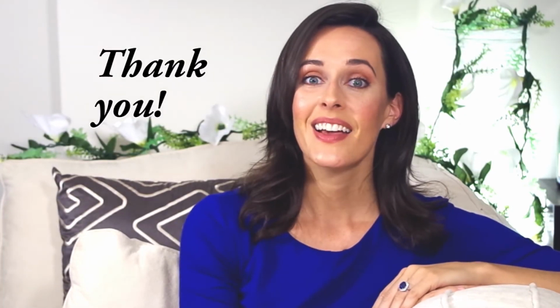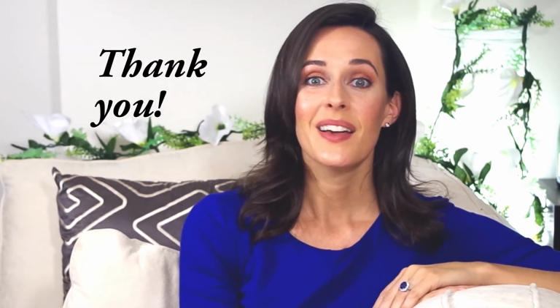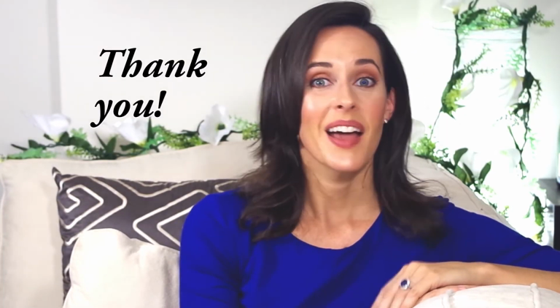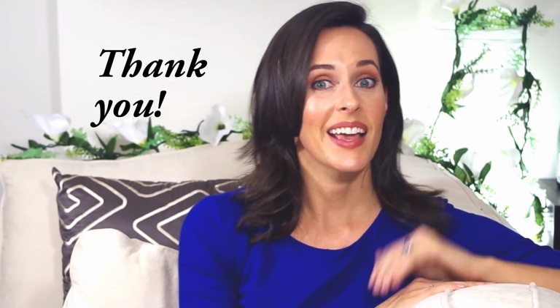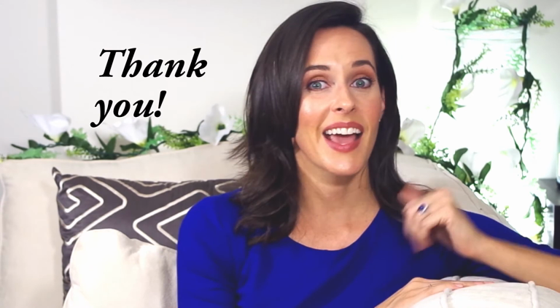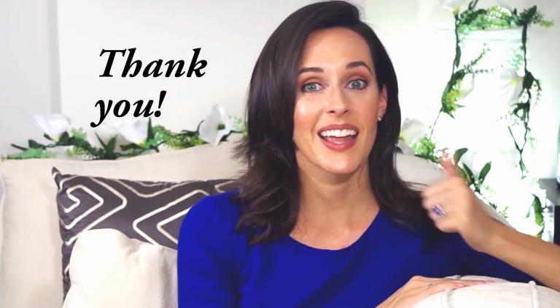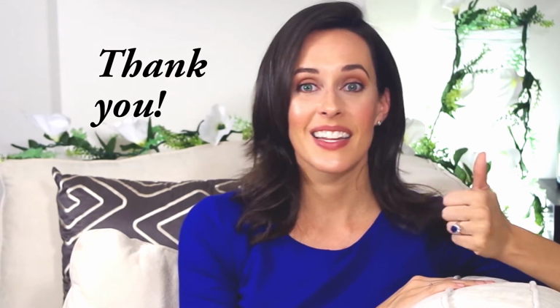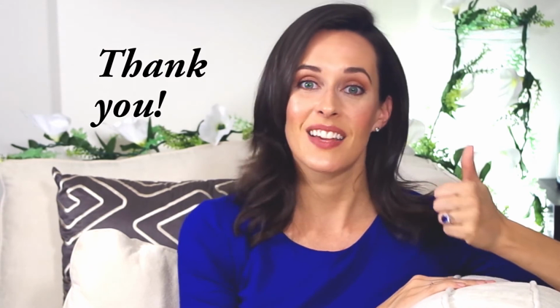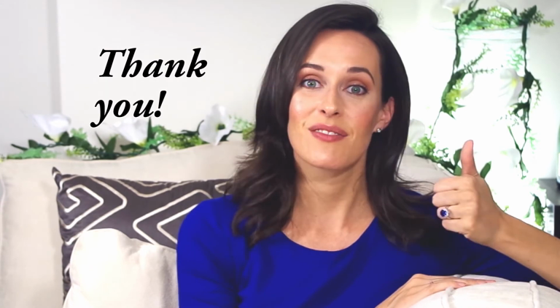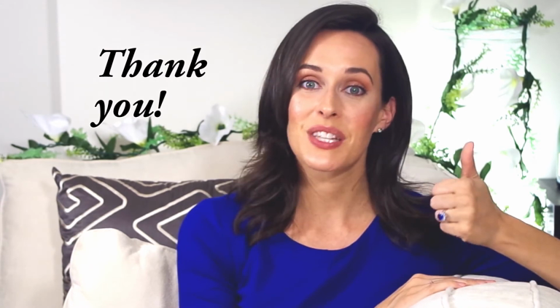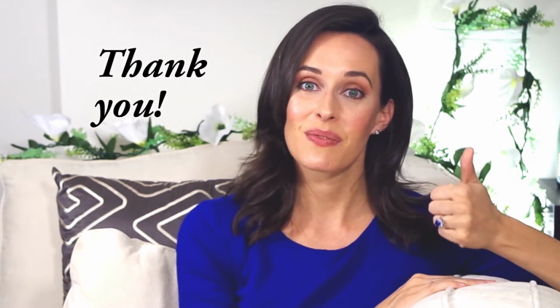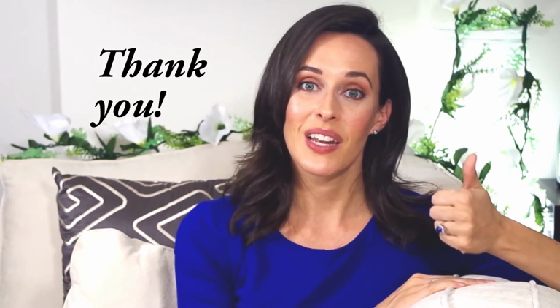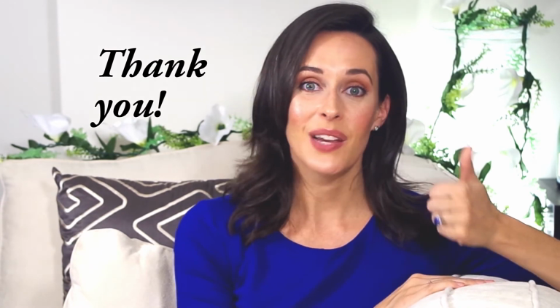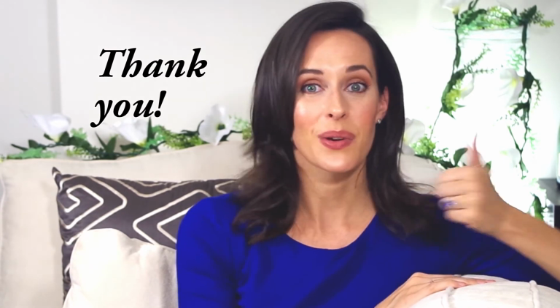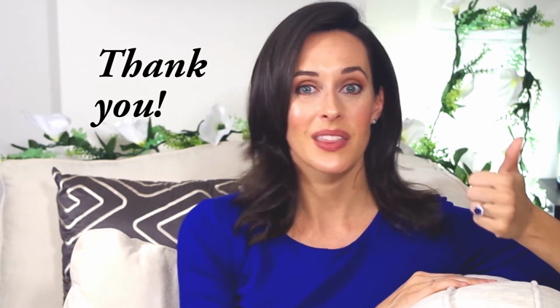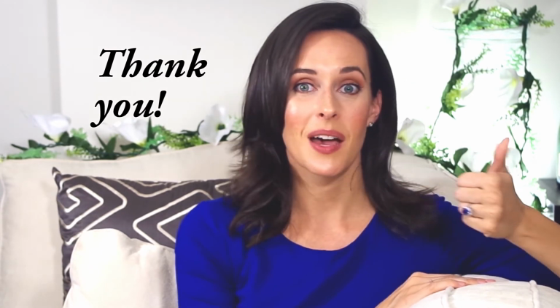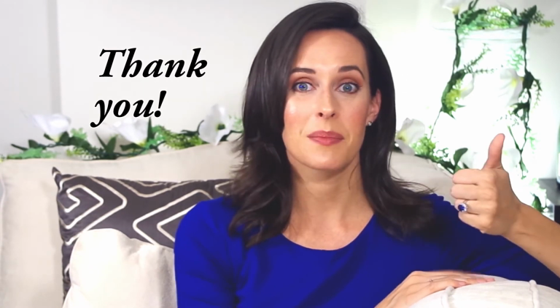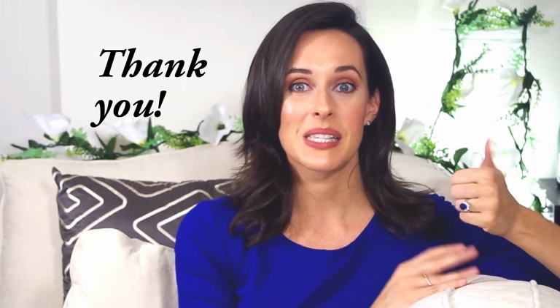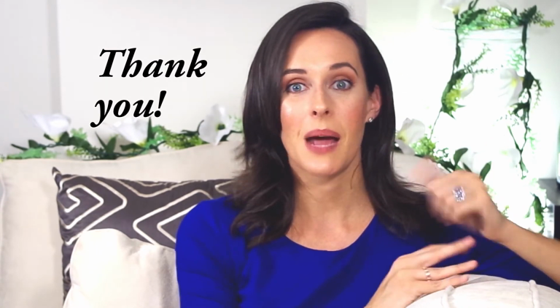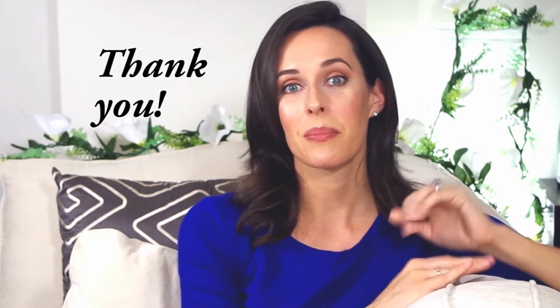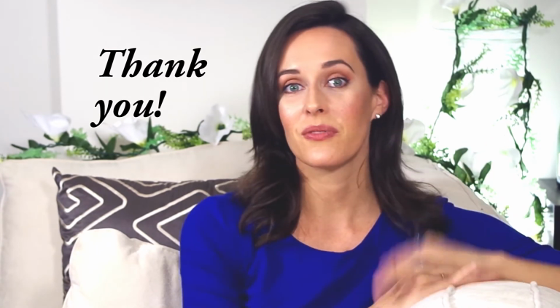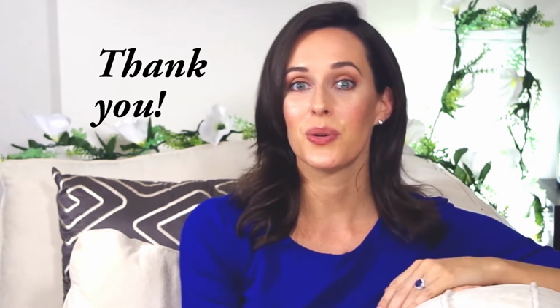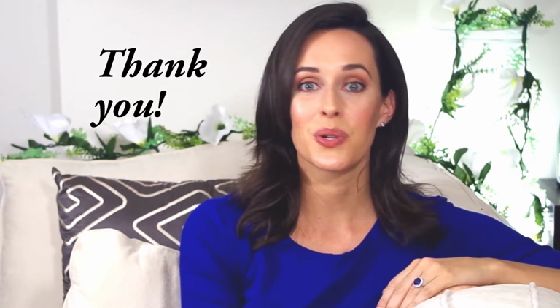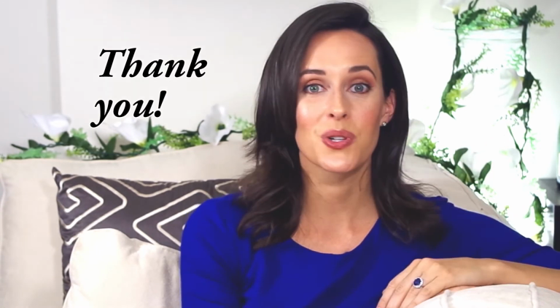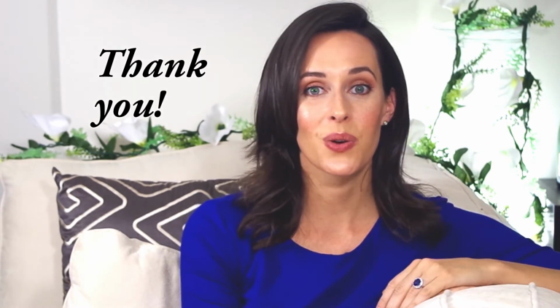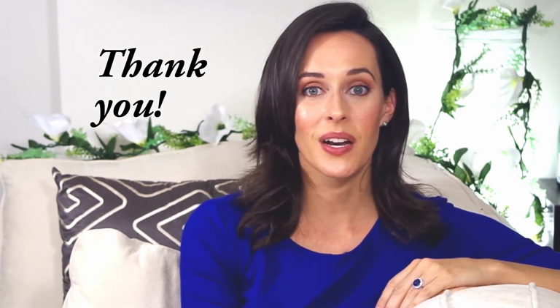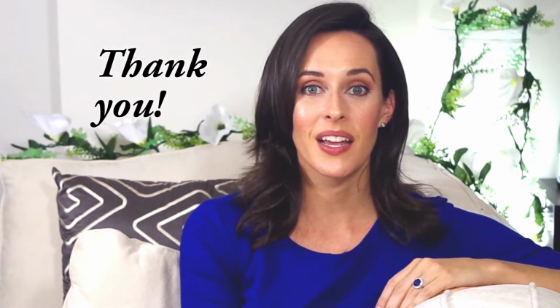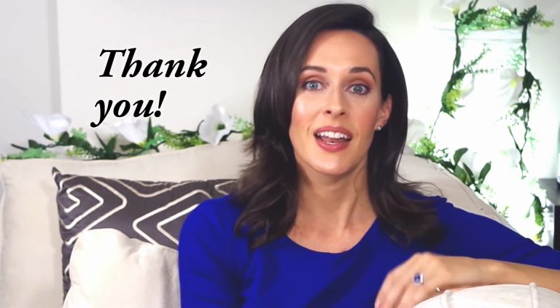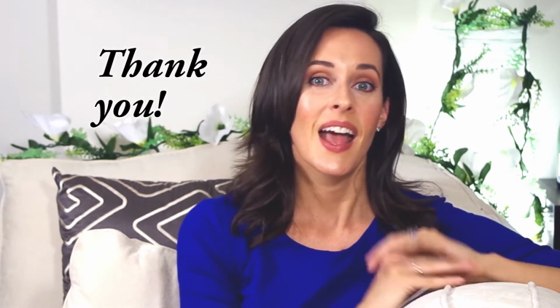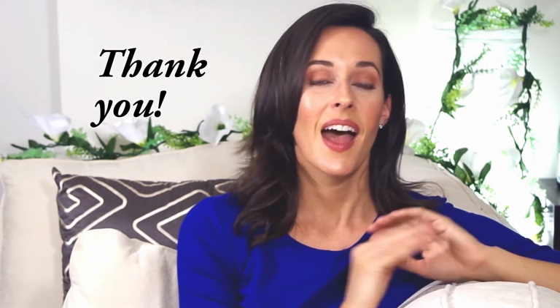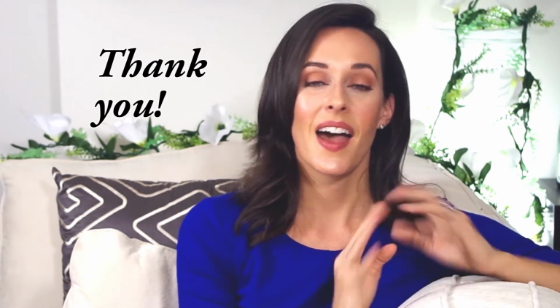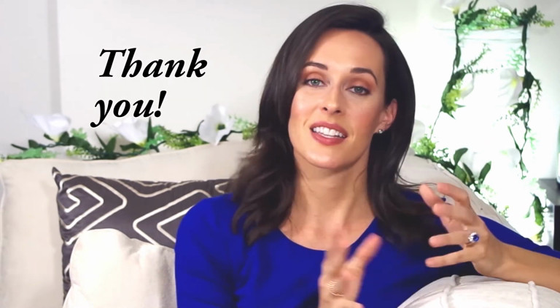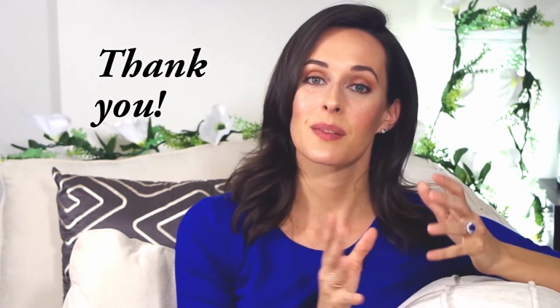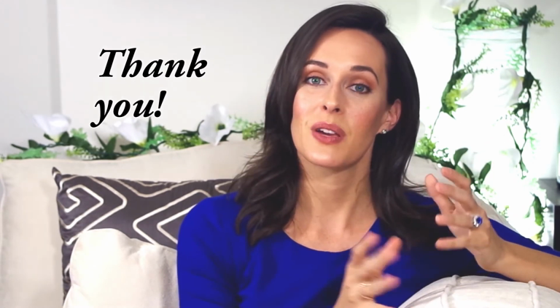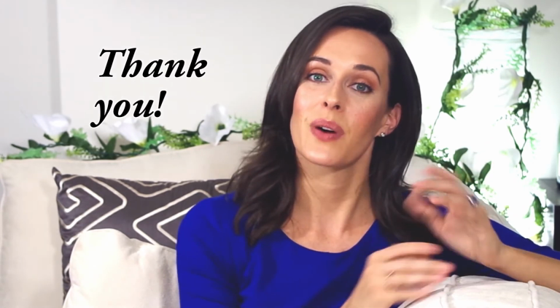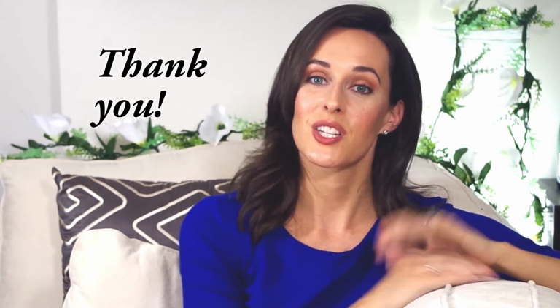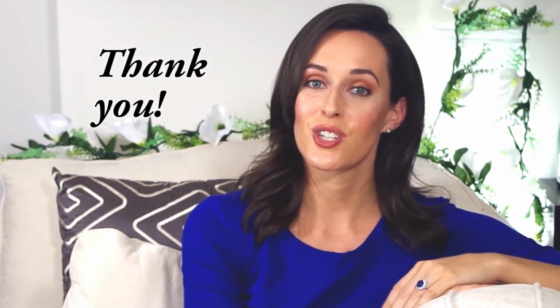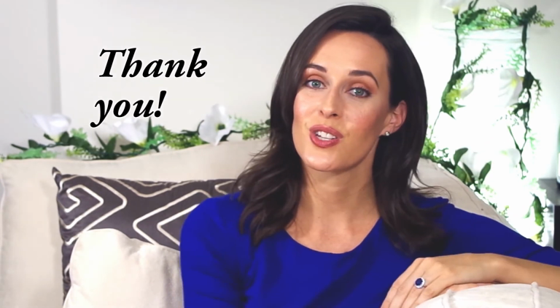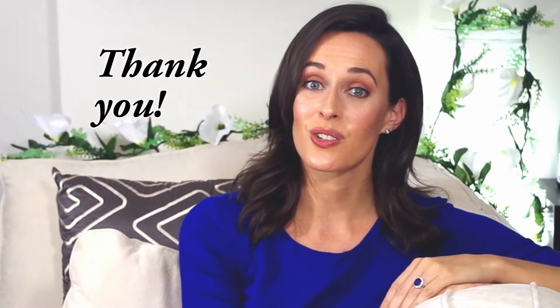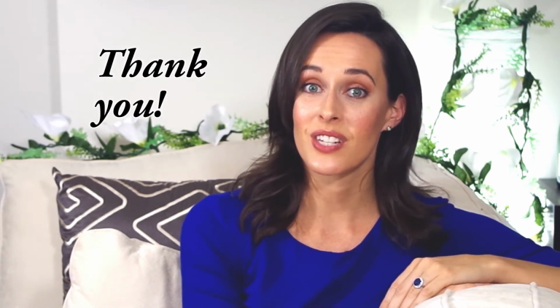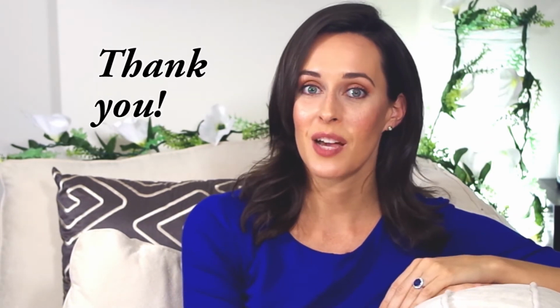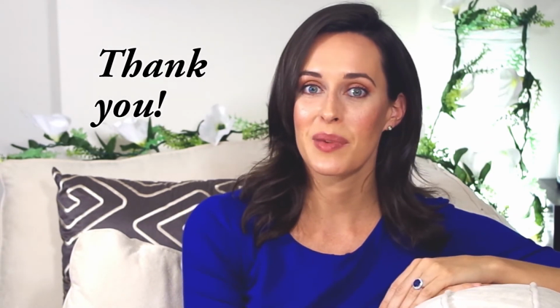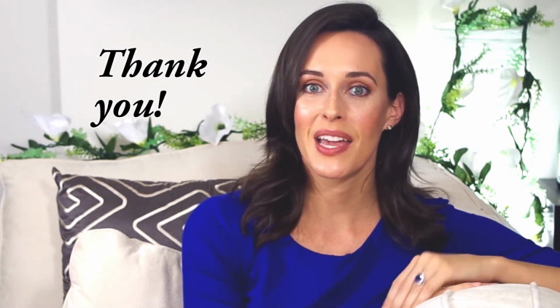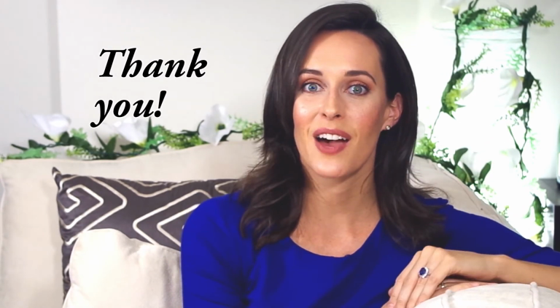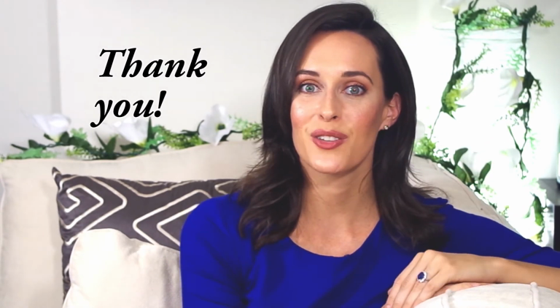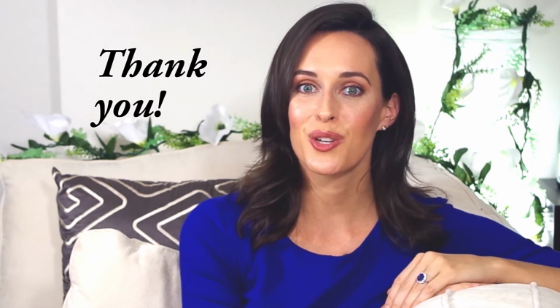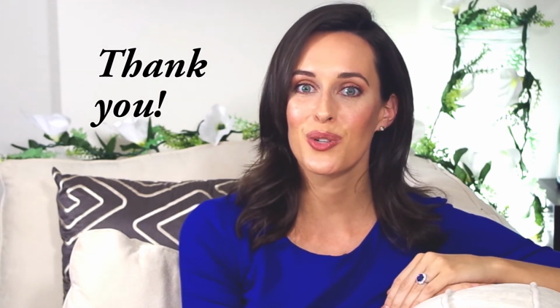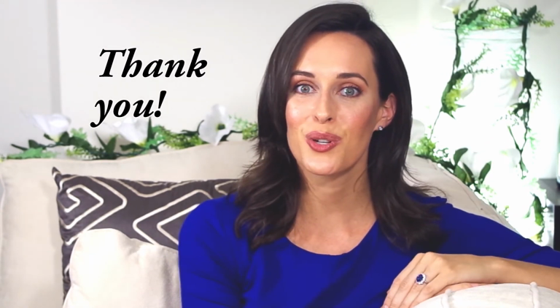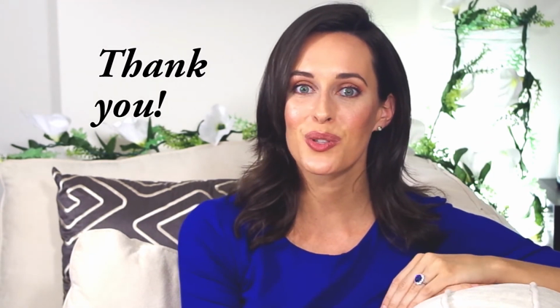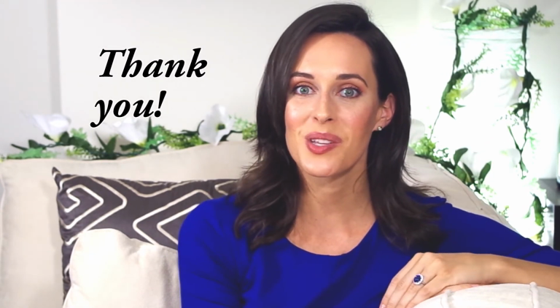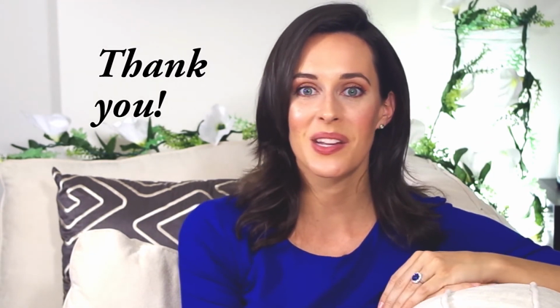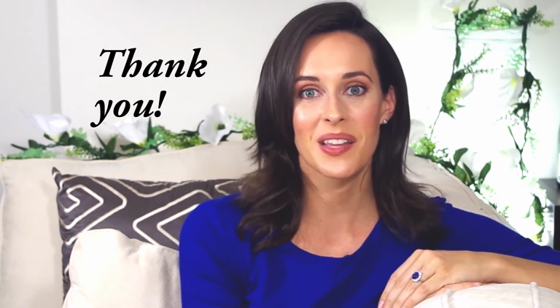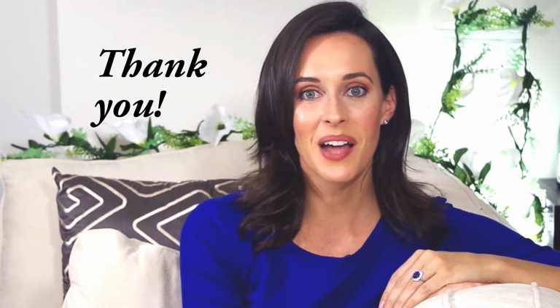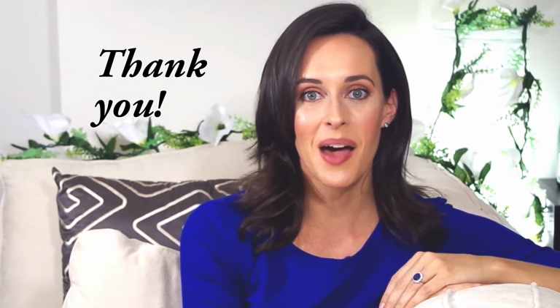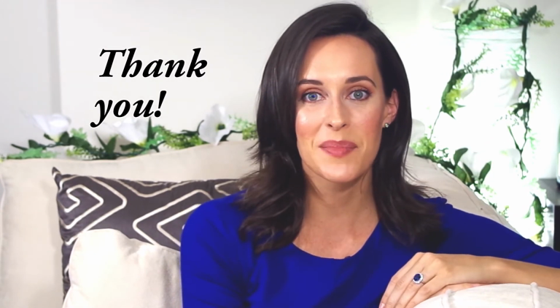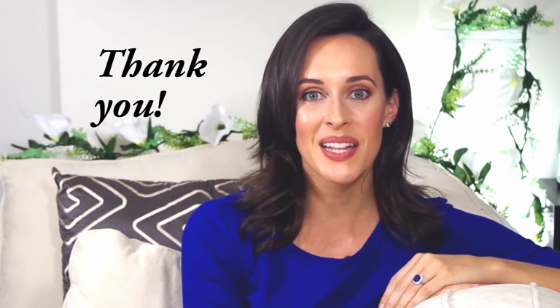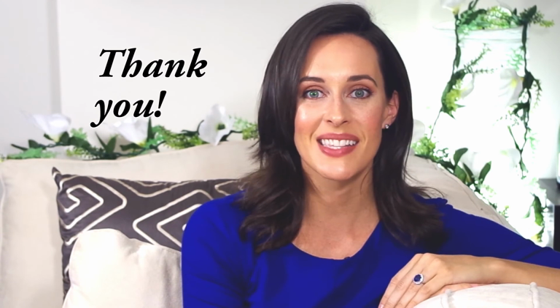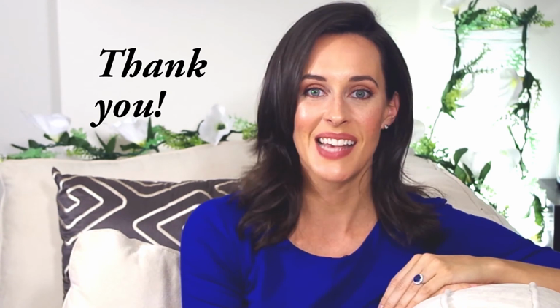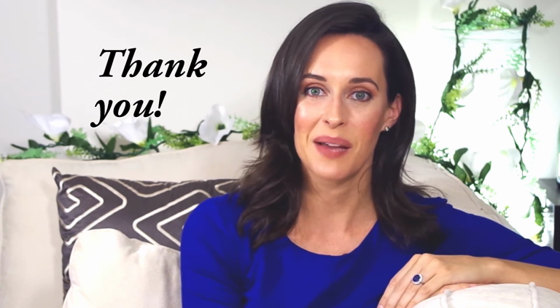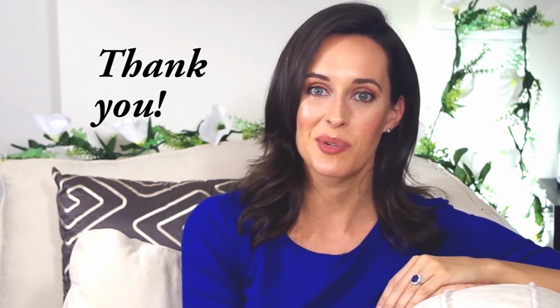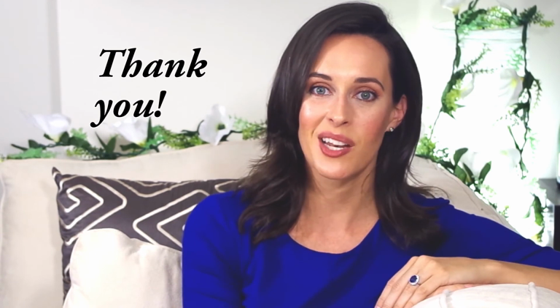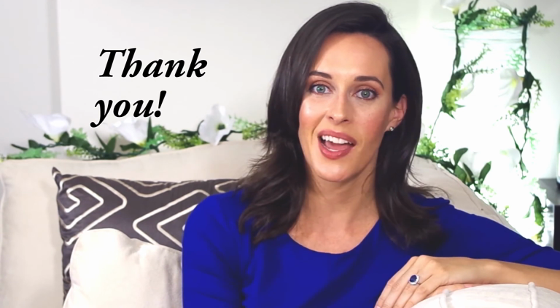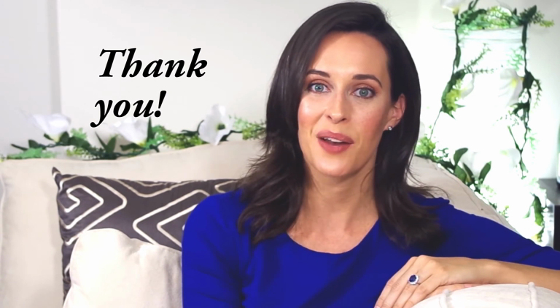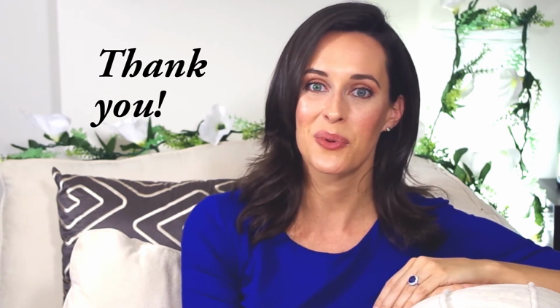Give this video a thumbs up if you enjoyed it. Ask me questions or tell me how you used it in the comments. I'm Jenna Edwards, your cooking companion.